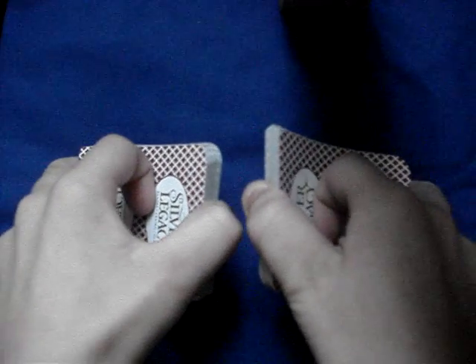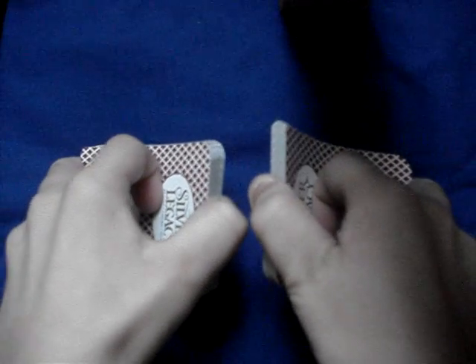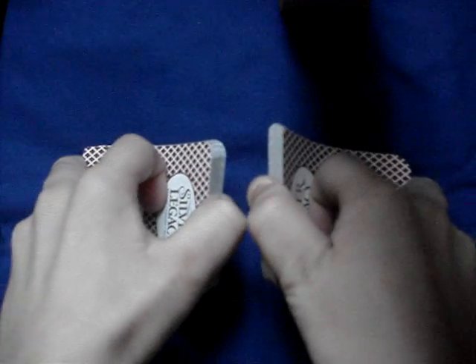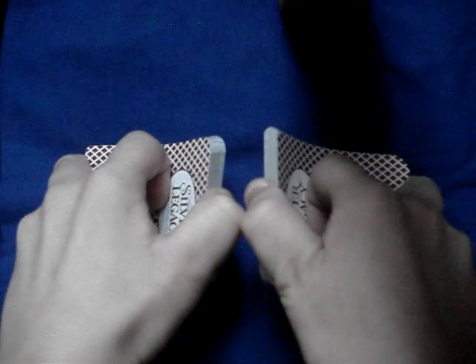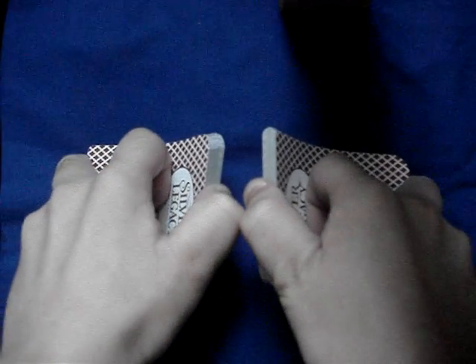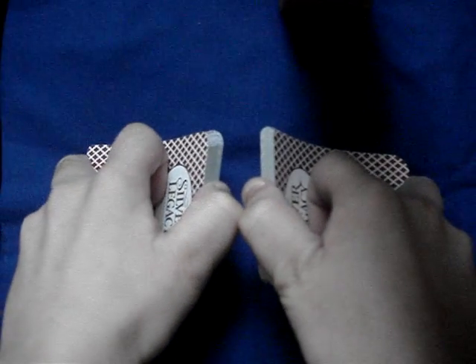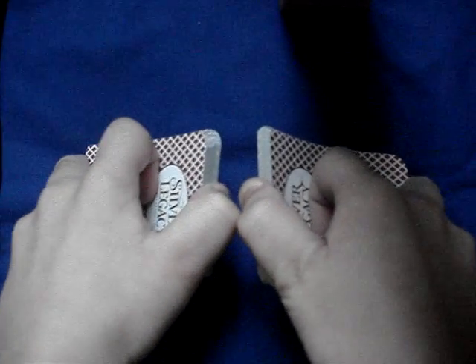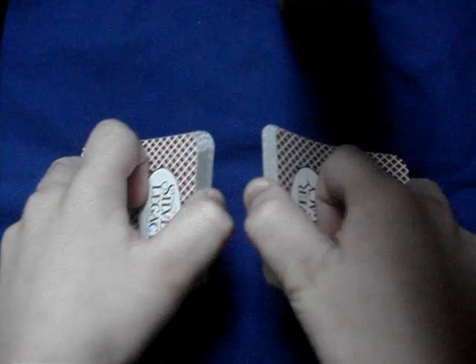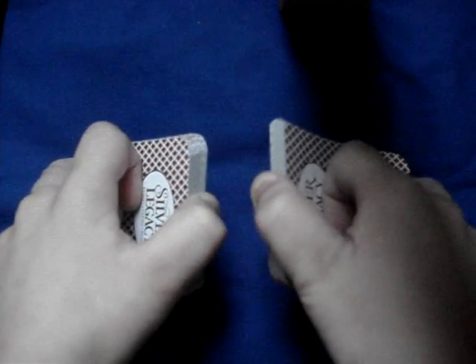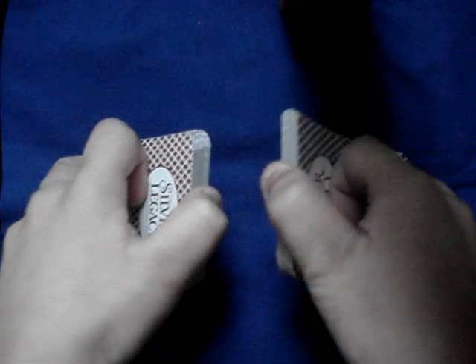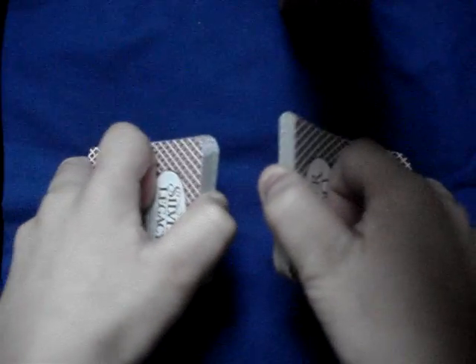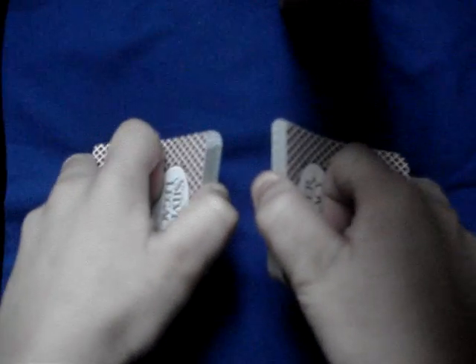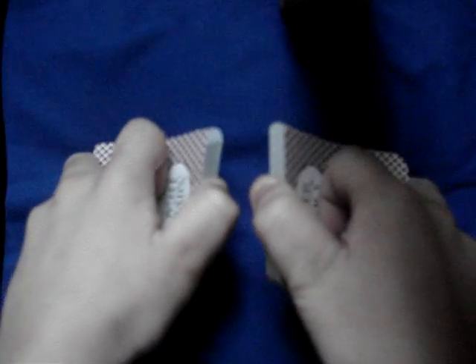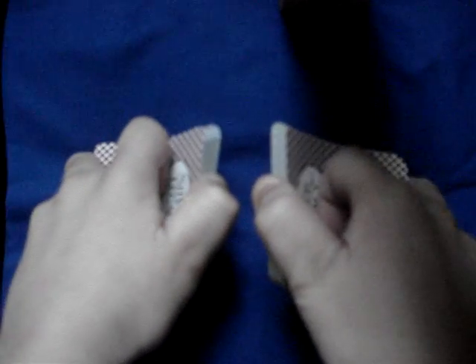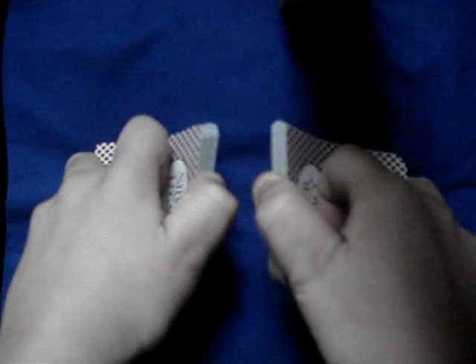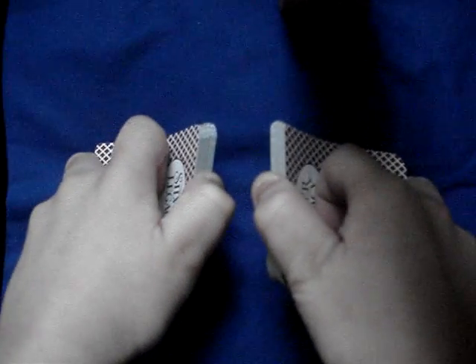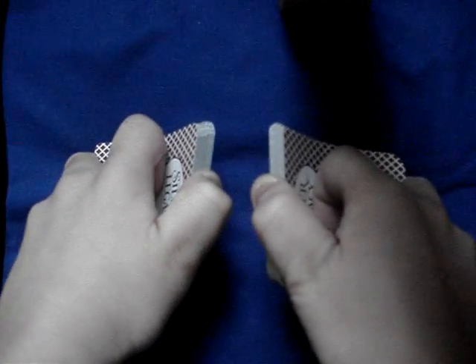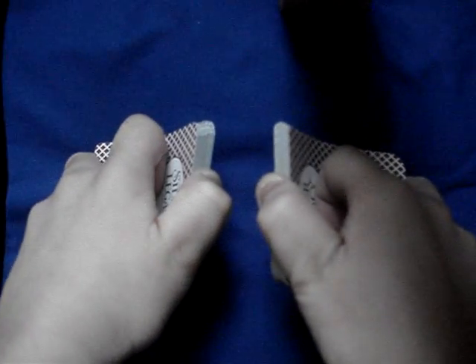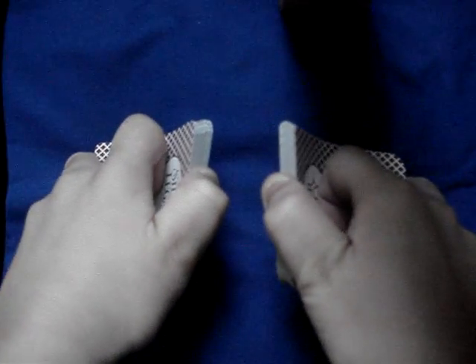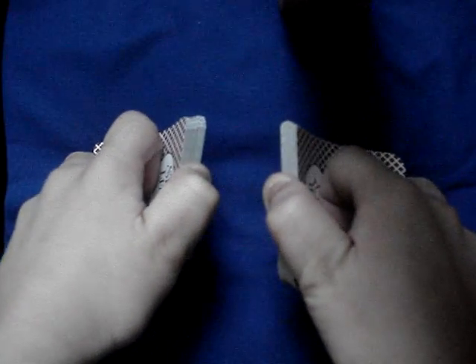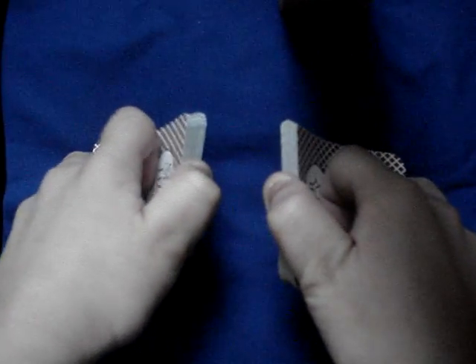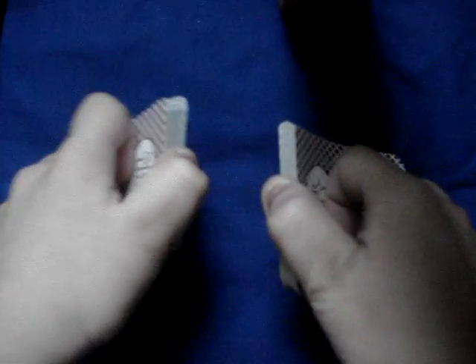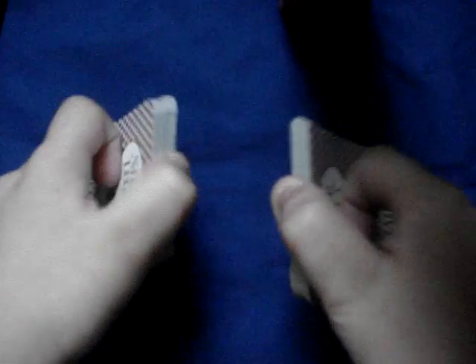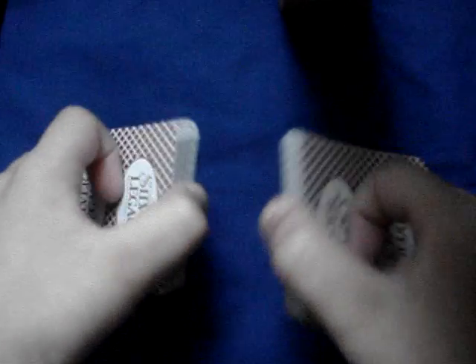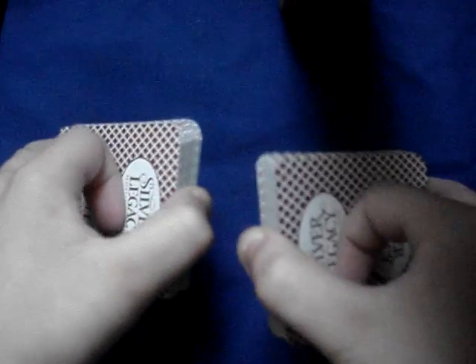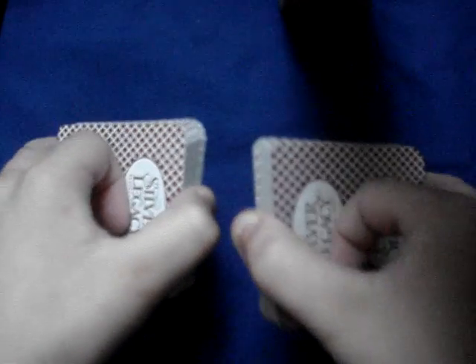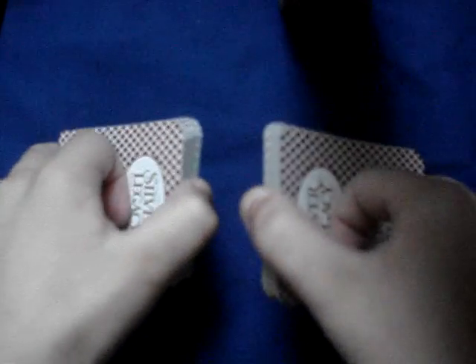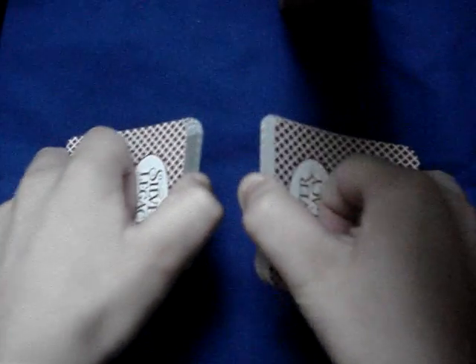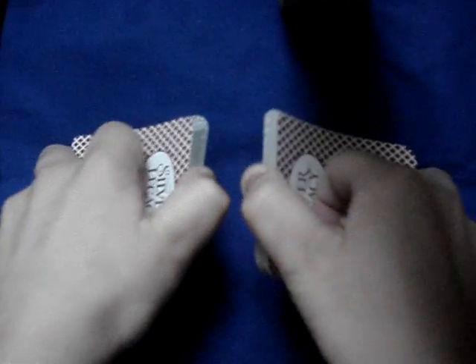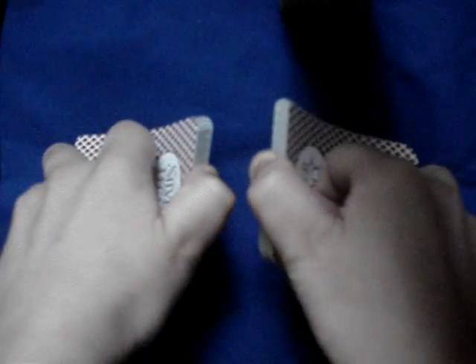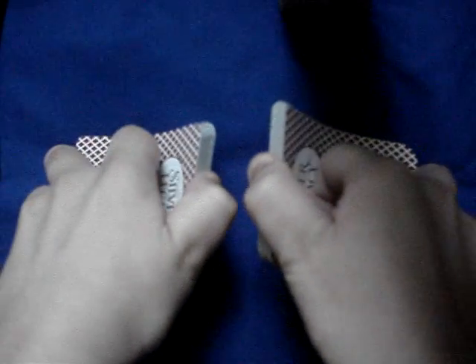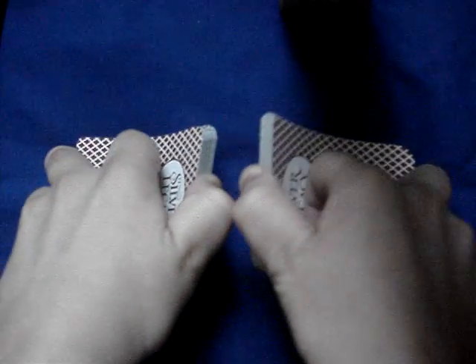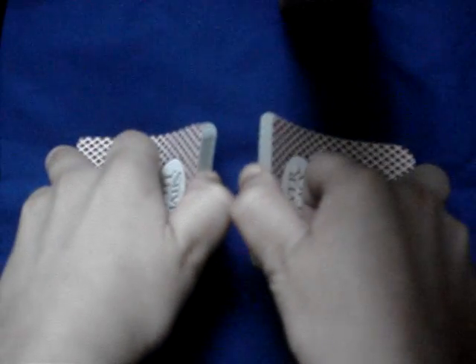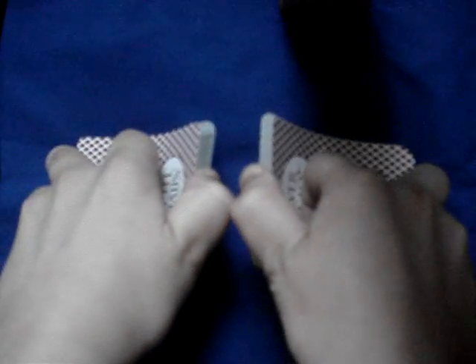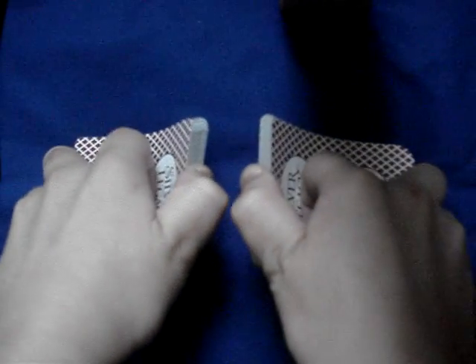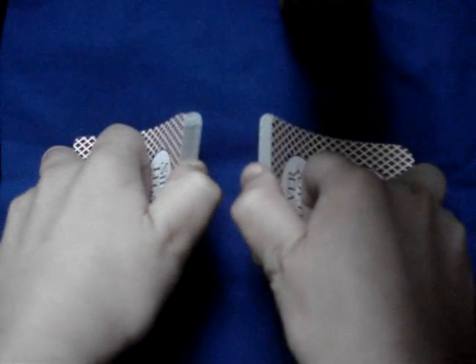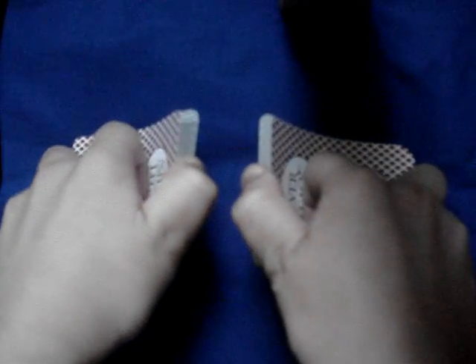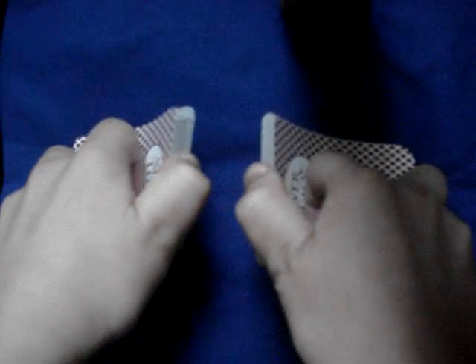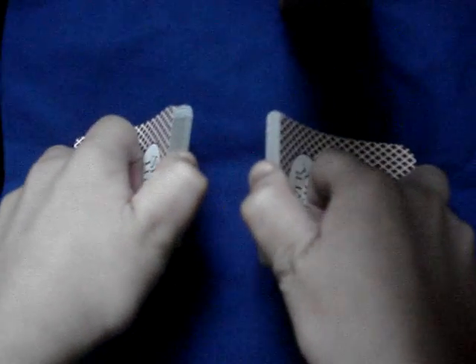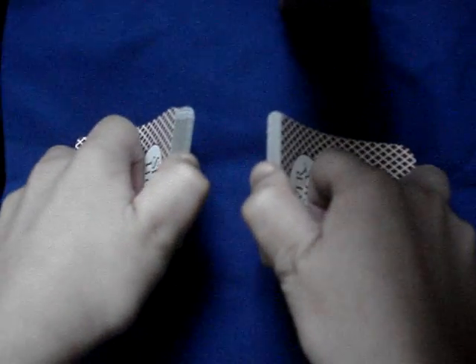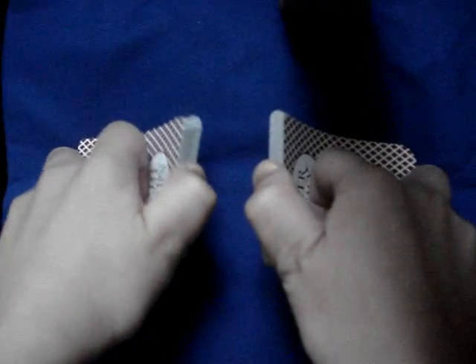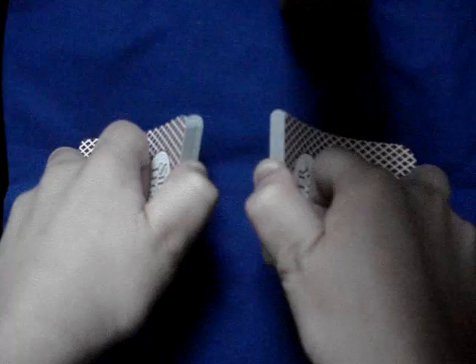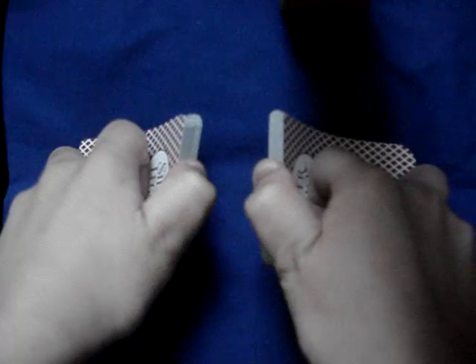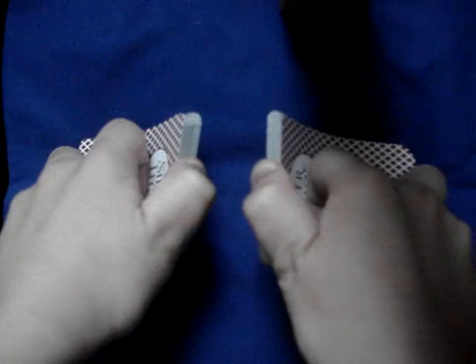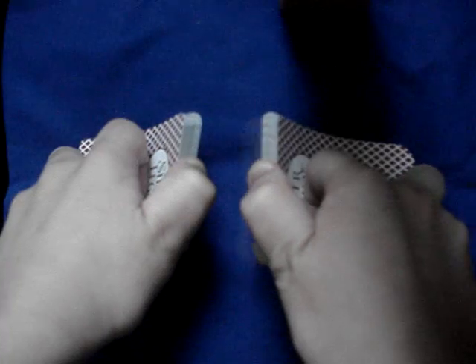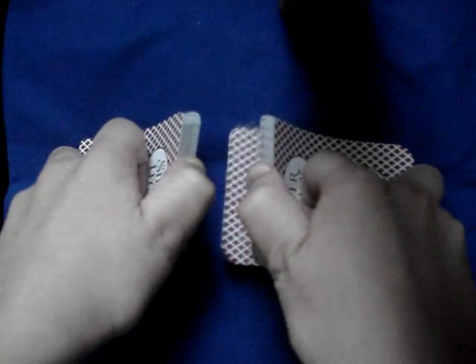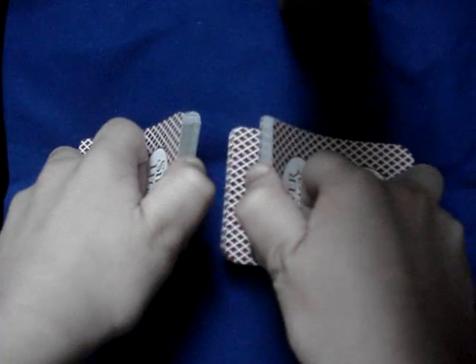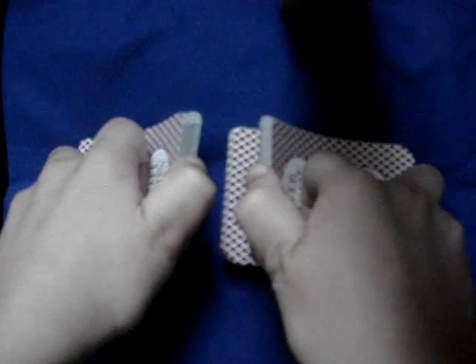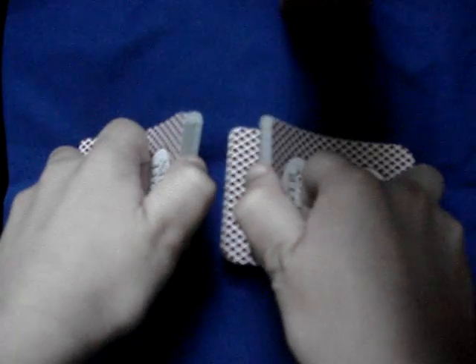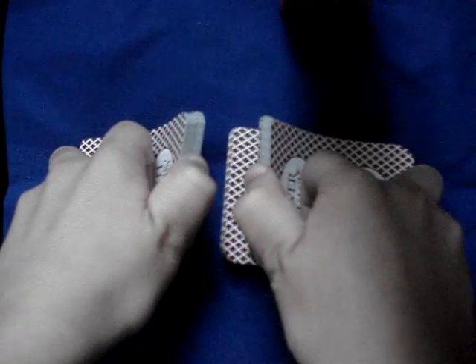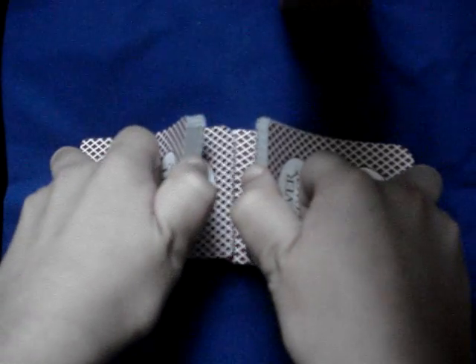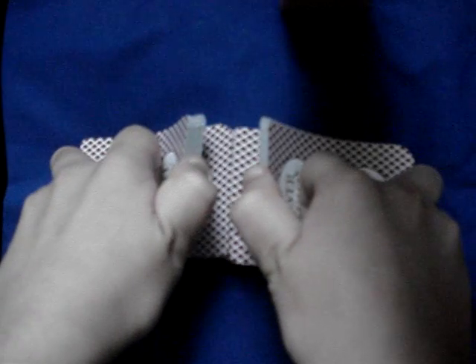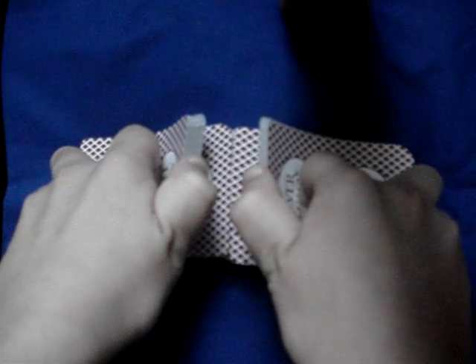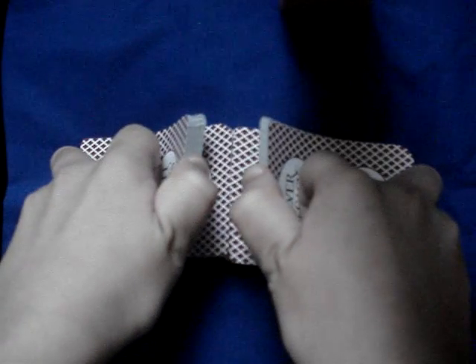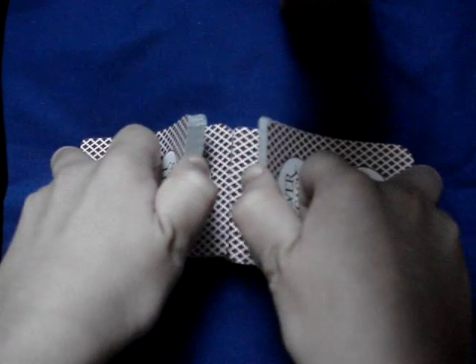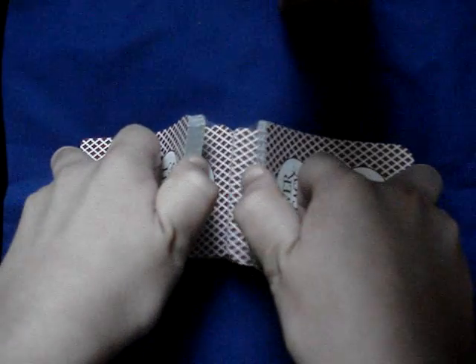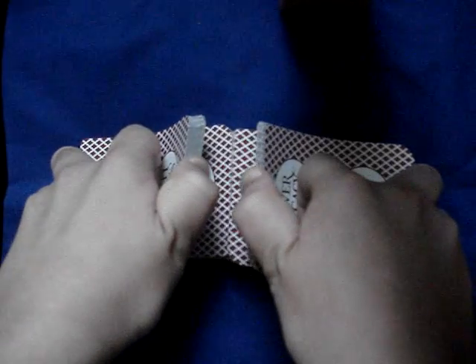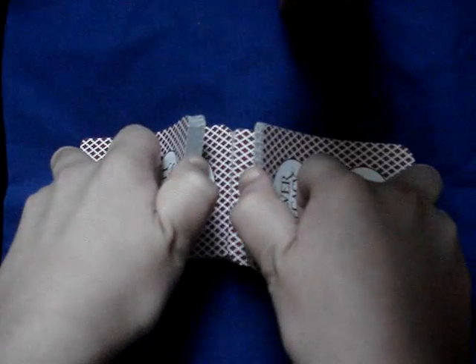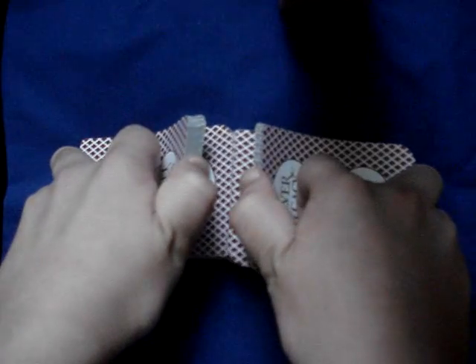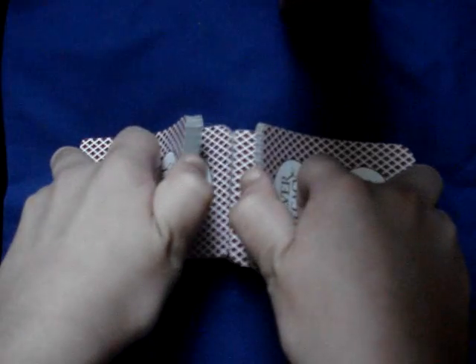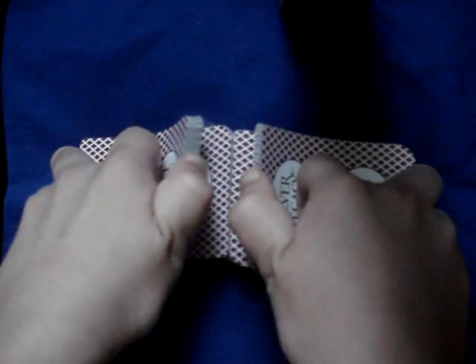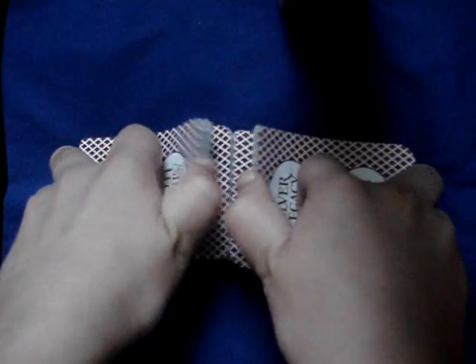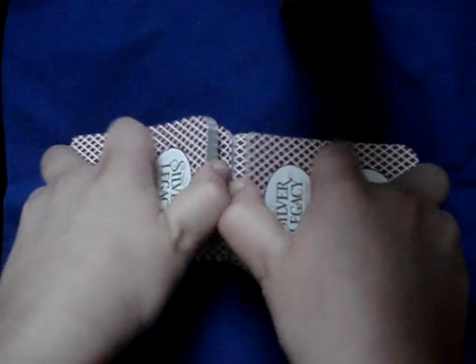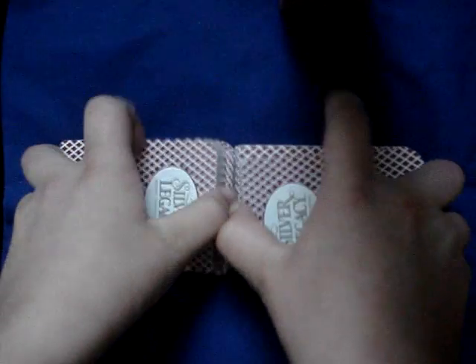And you drop one card from each of them at a time. You drop this one, then this one, then this one, then this one.